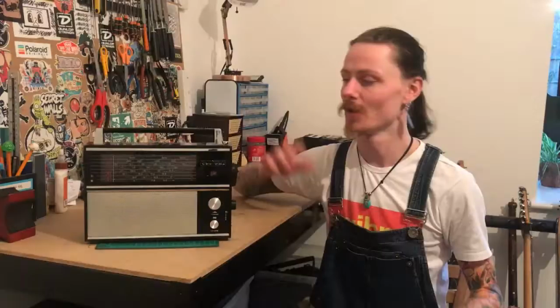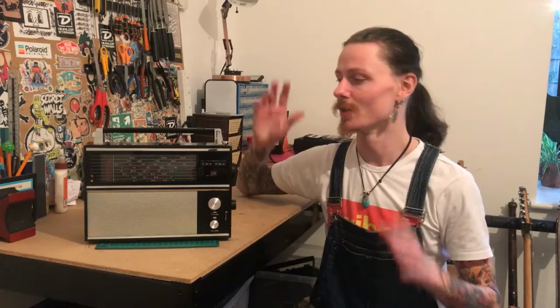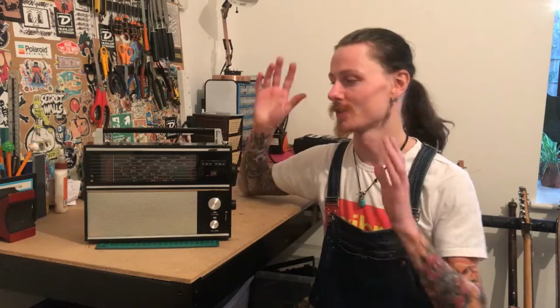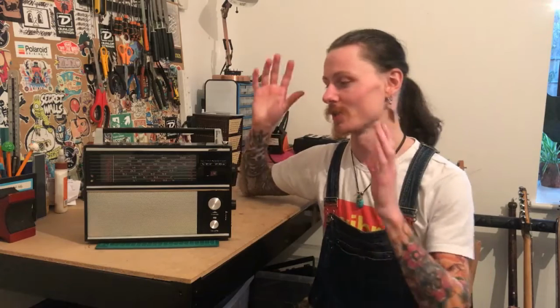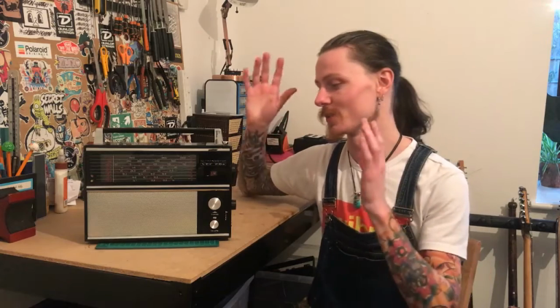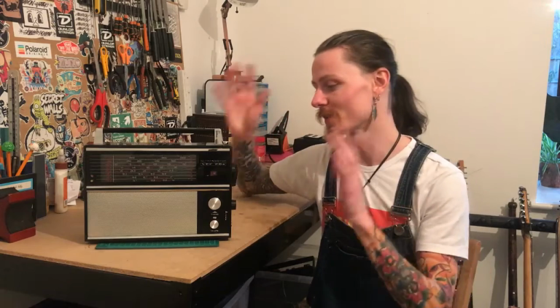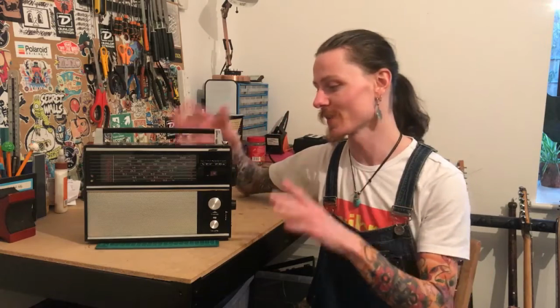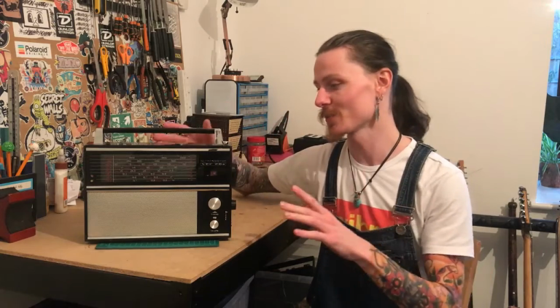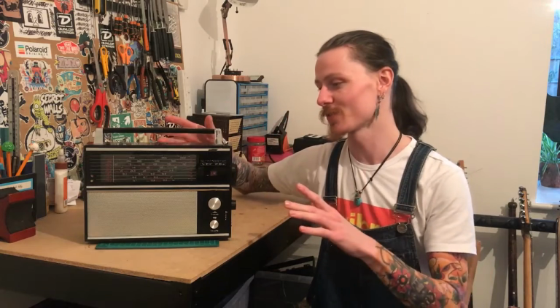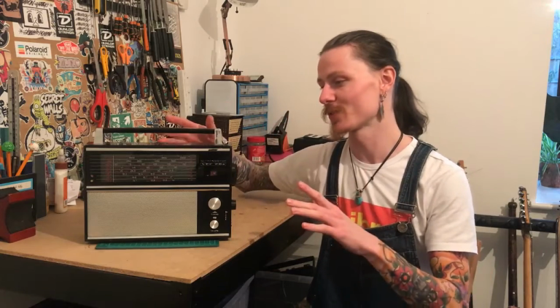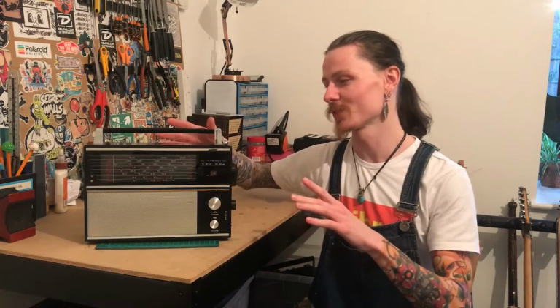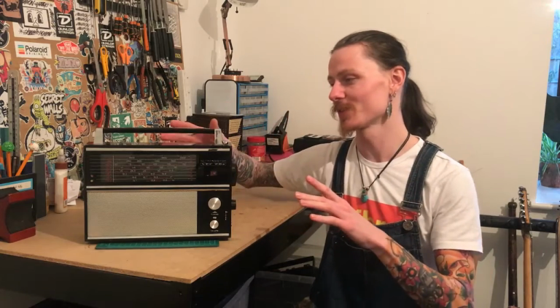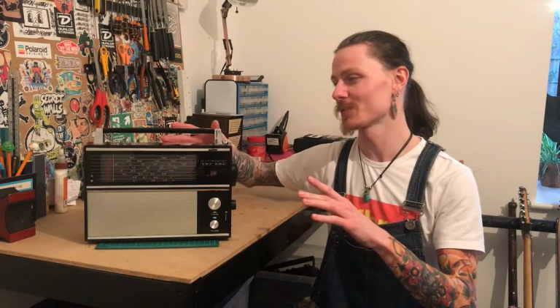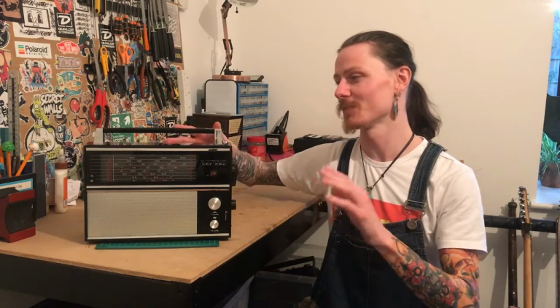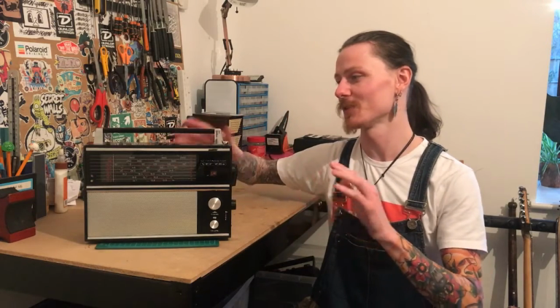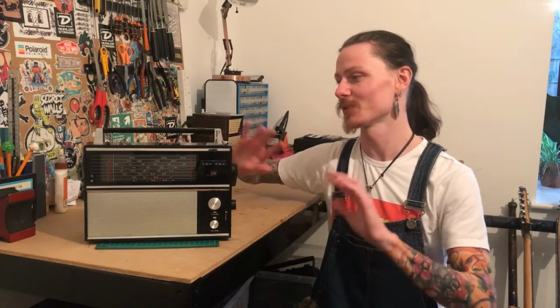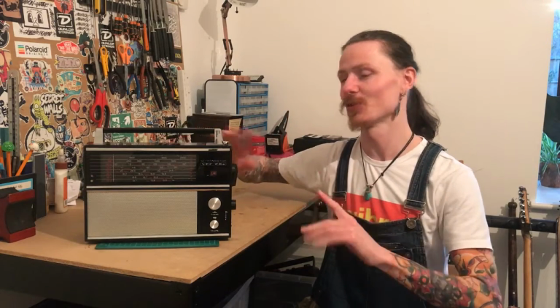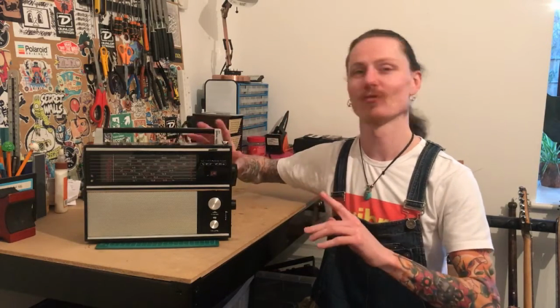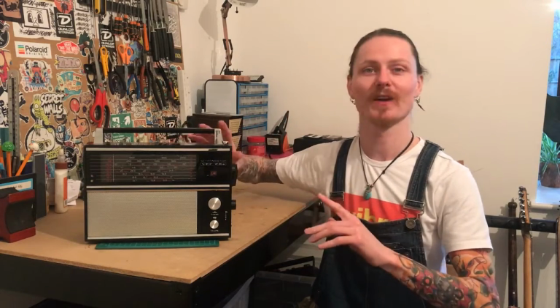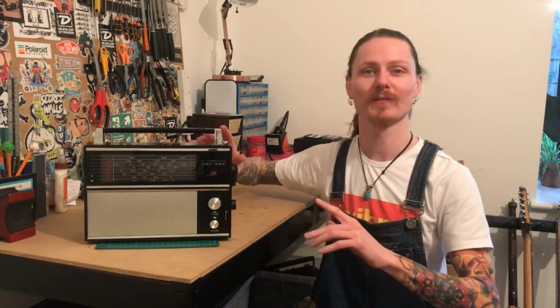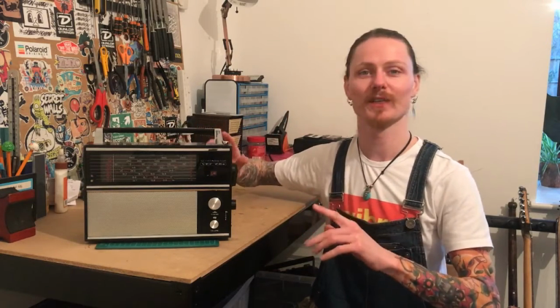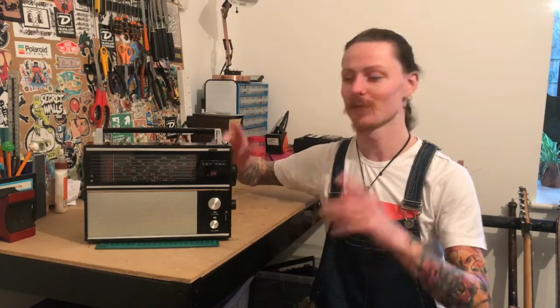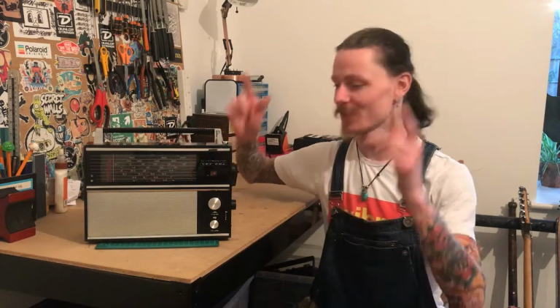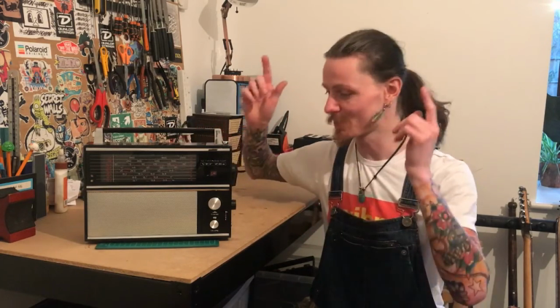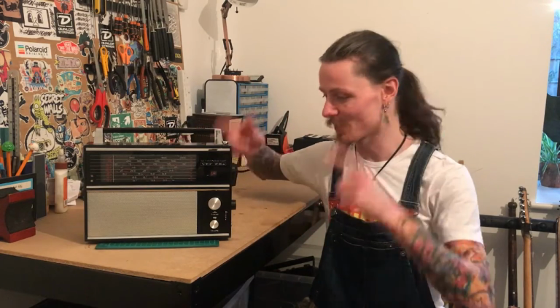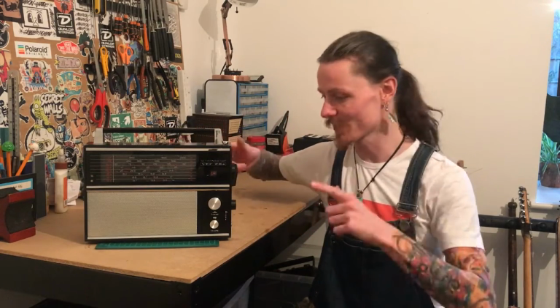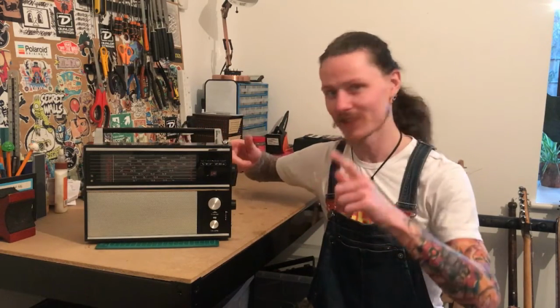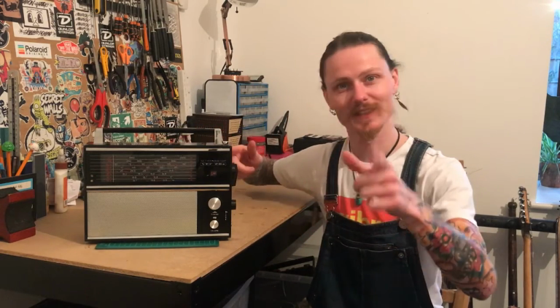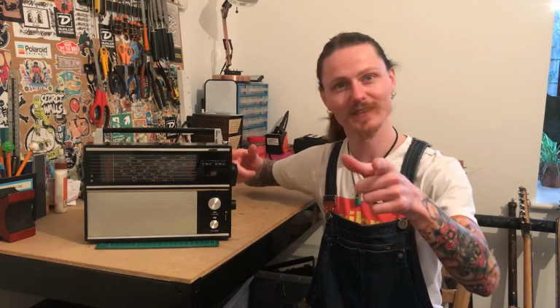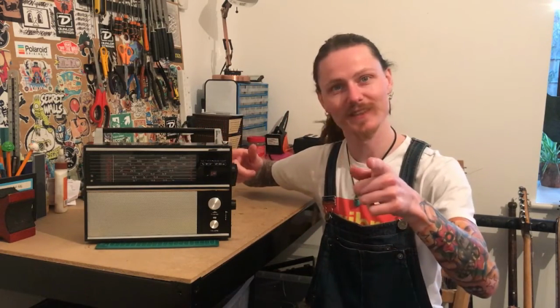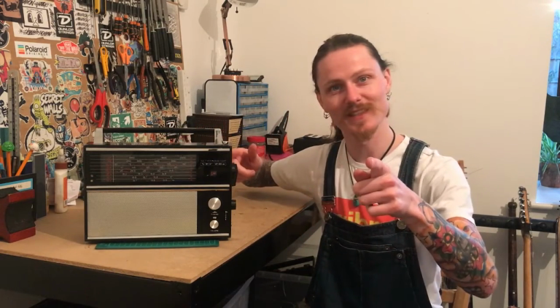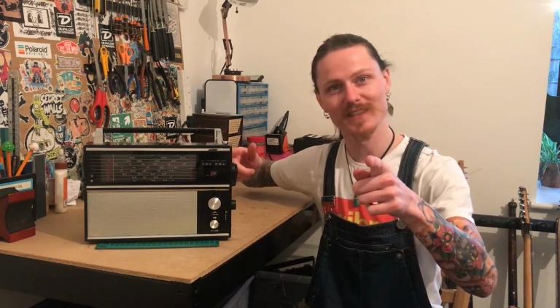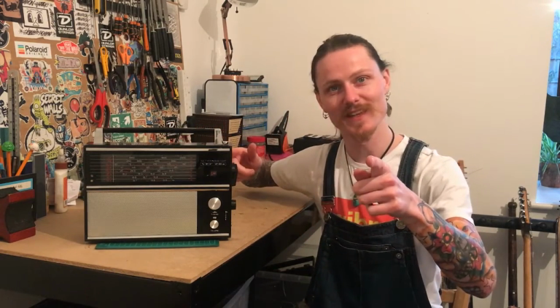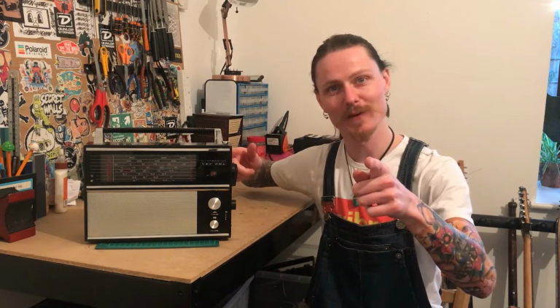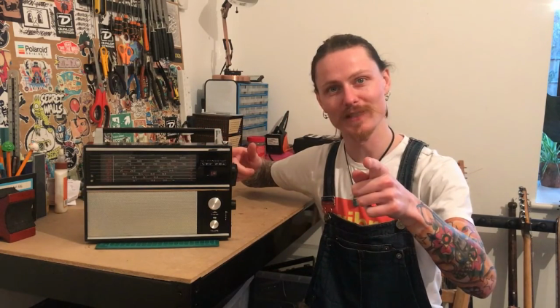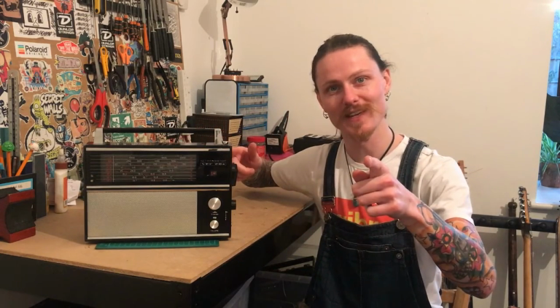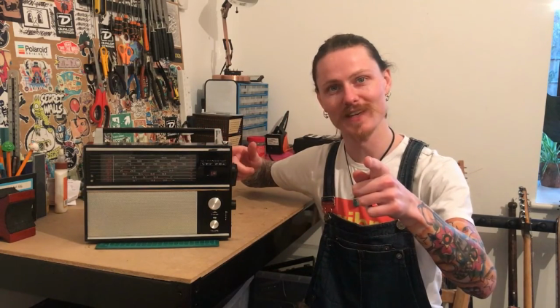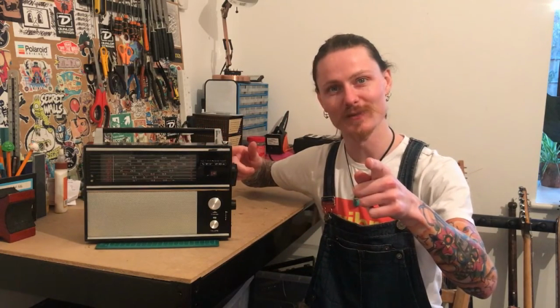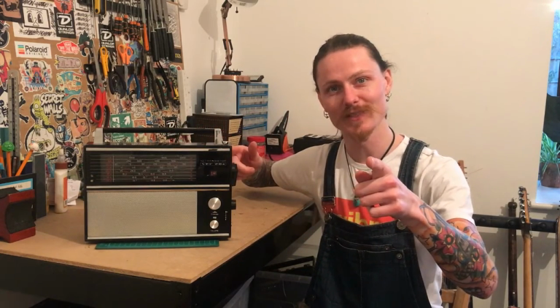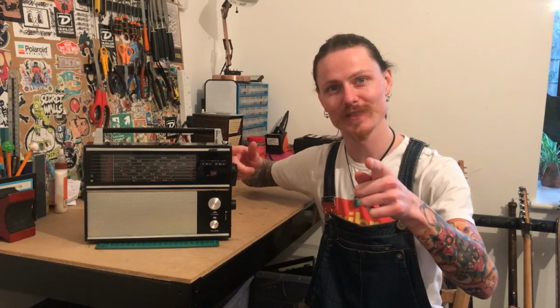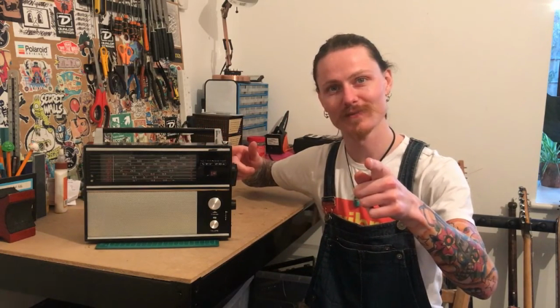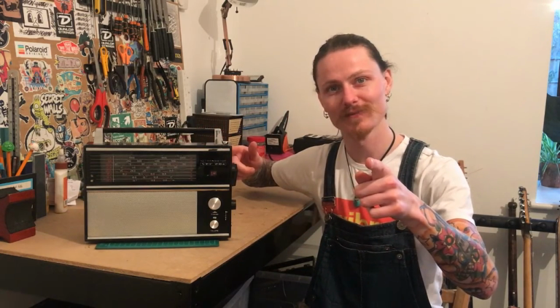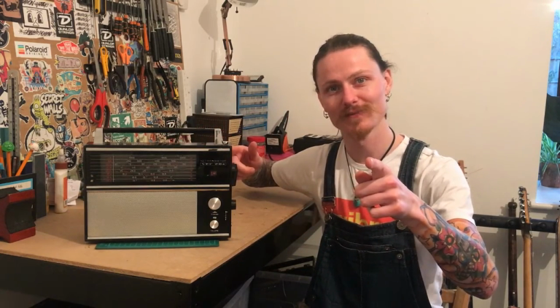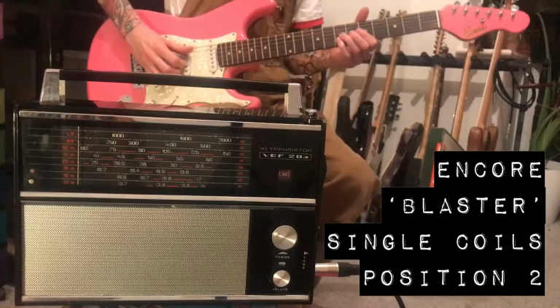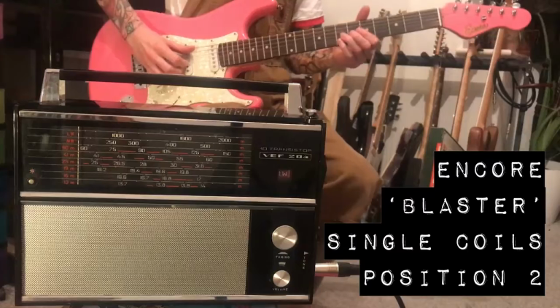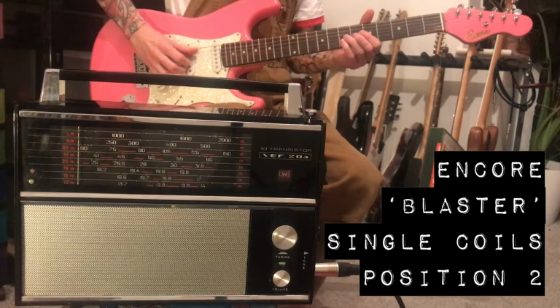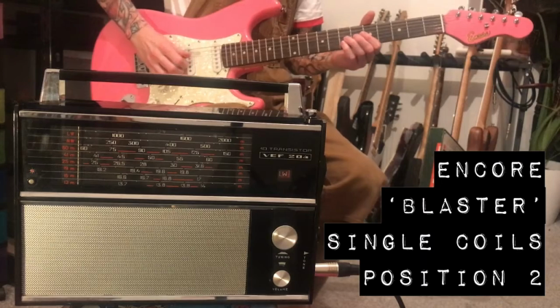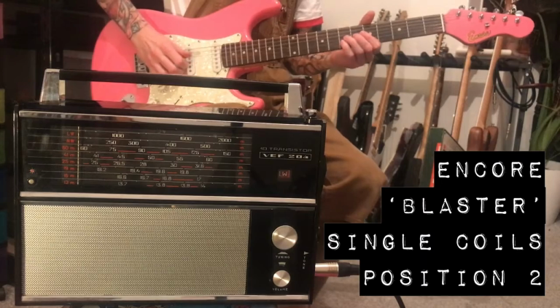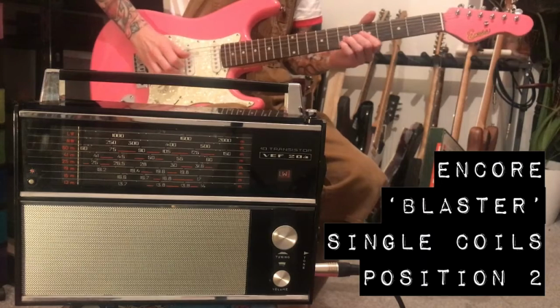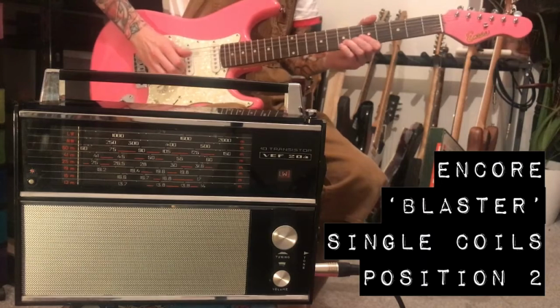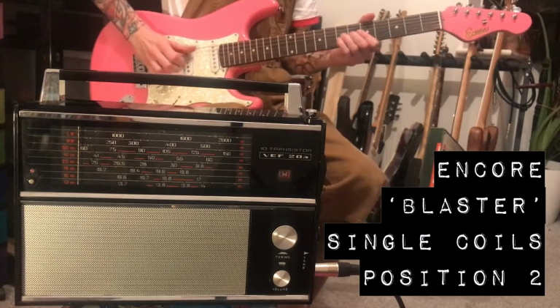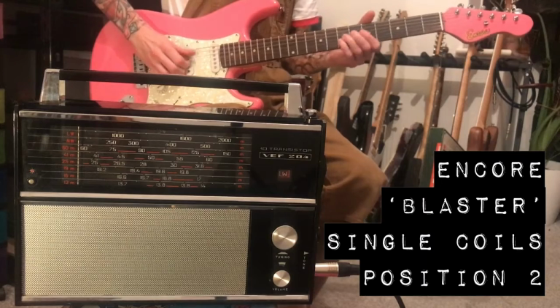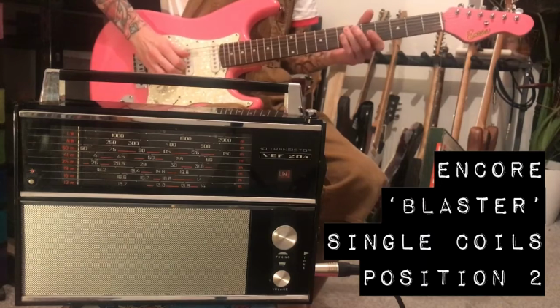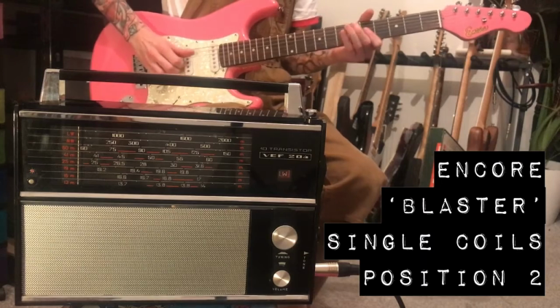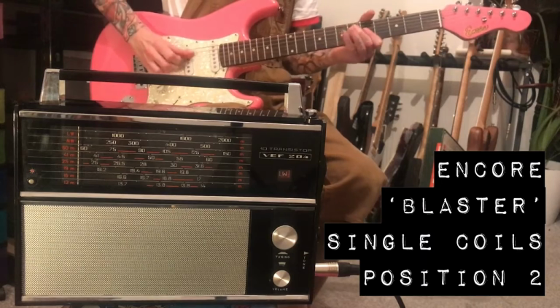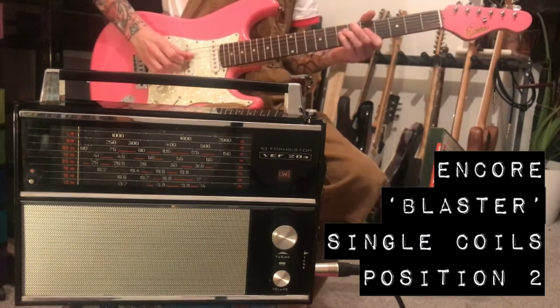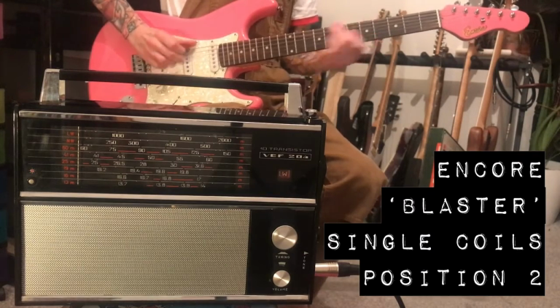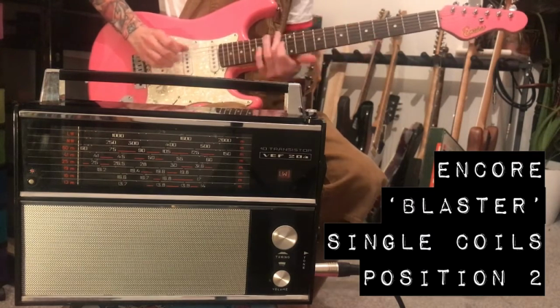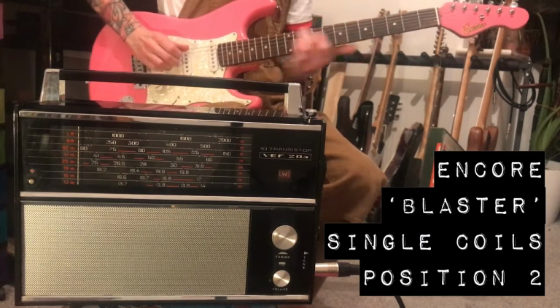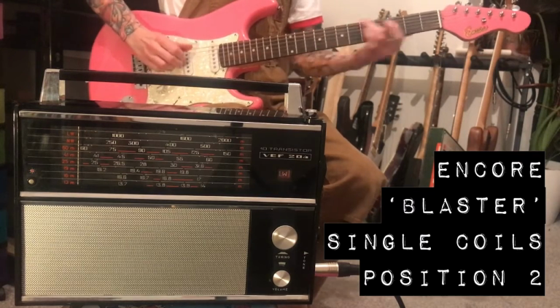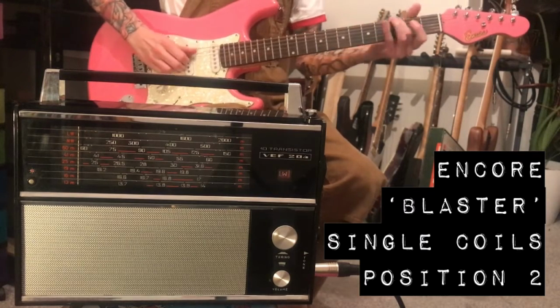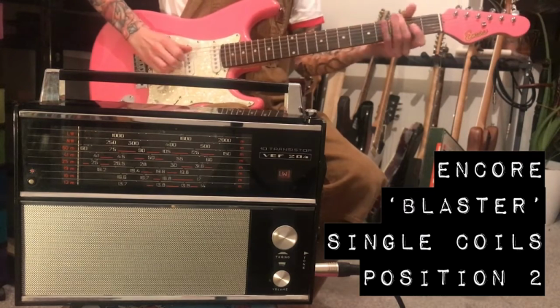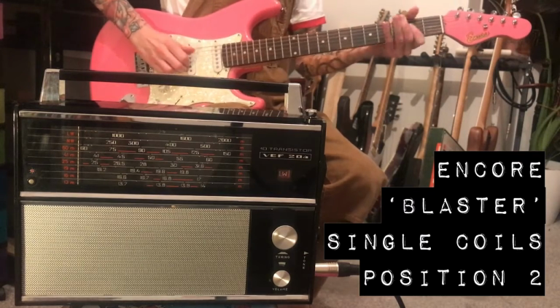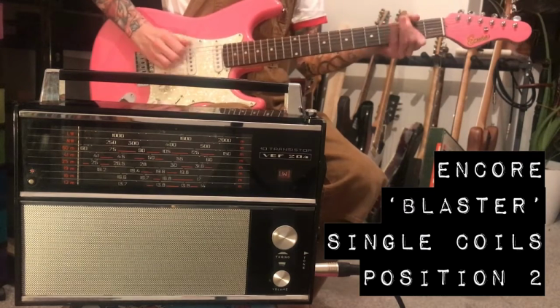So now we've got this mod all wrapped up, let's plug it in and see how it sounds.